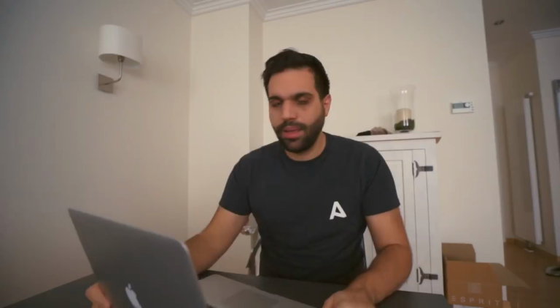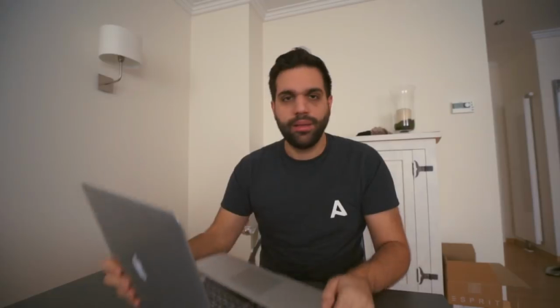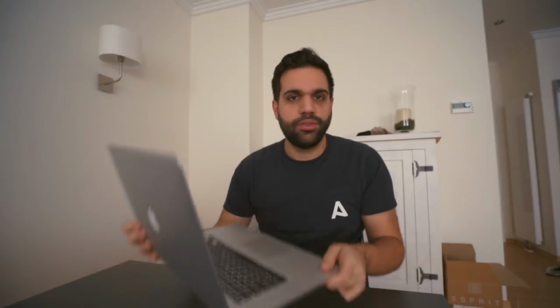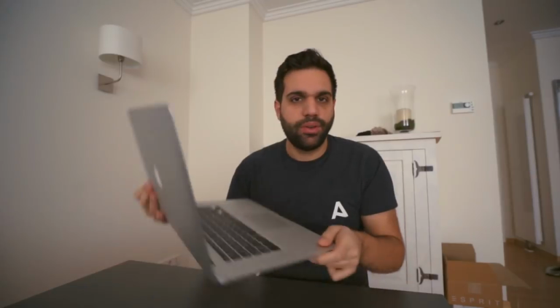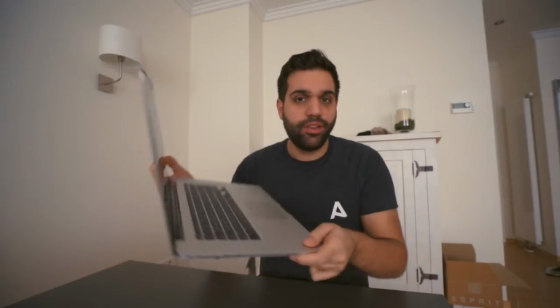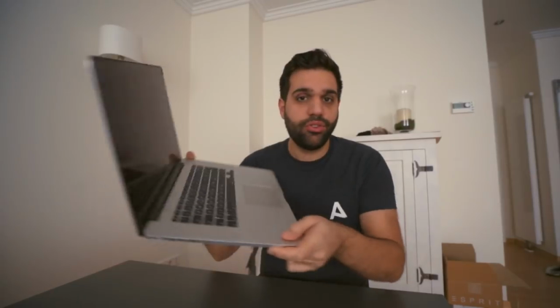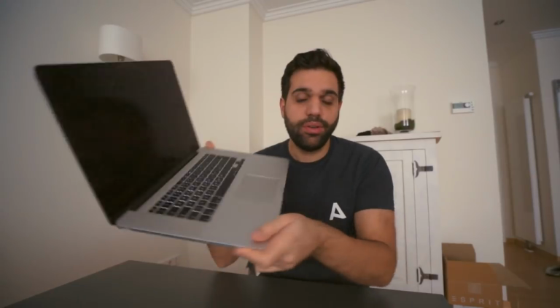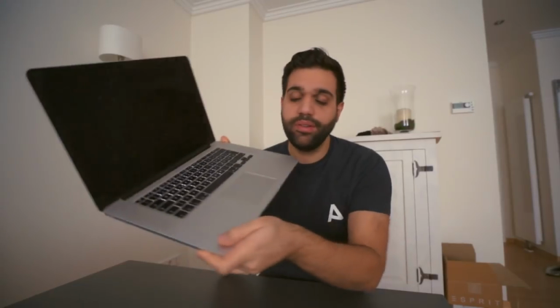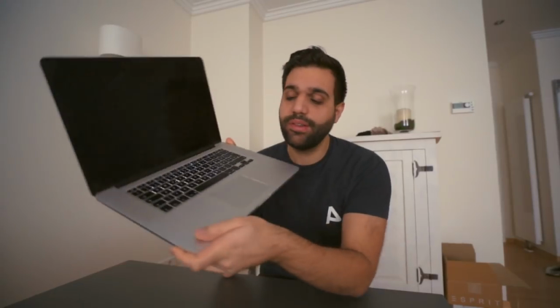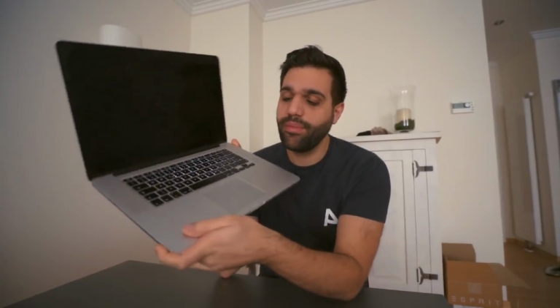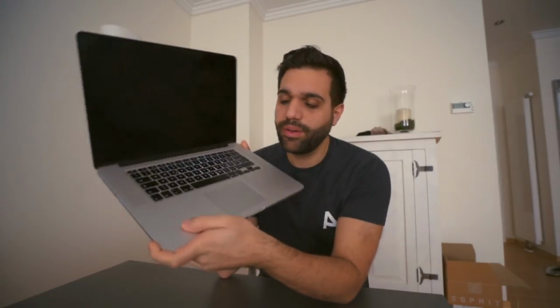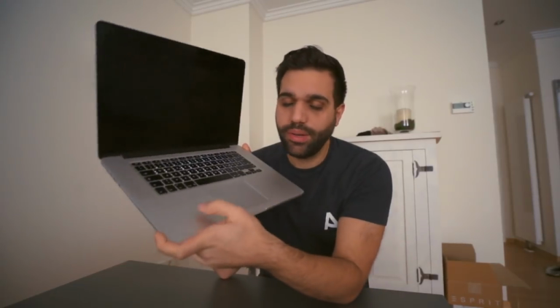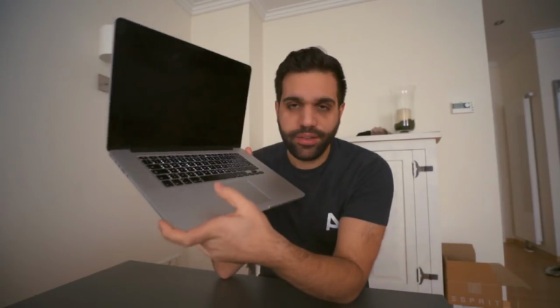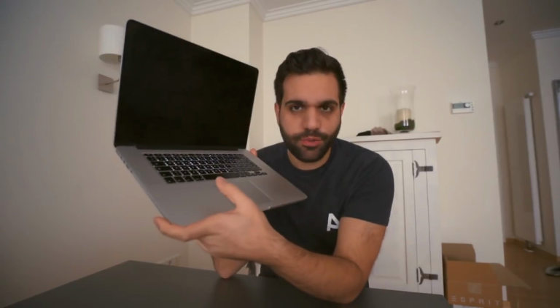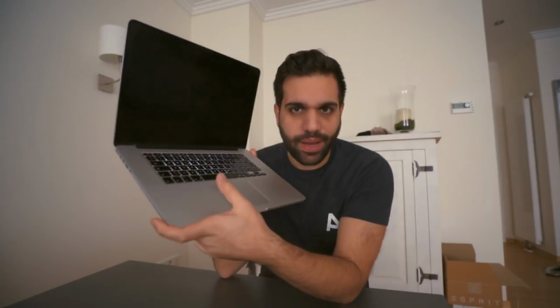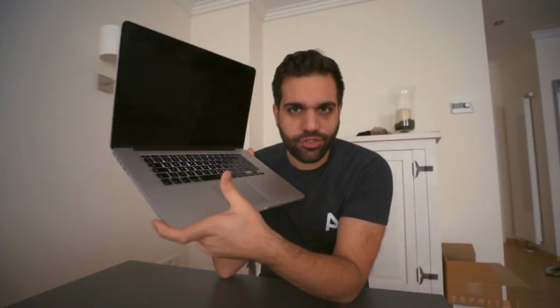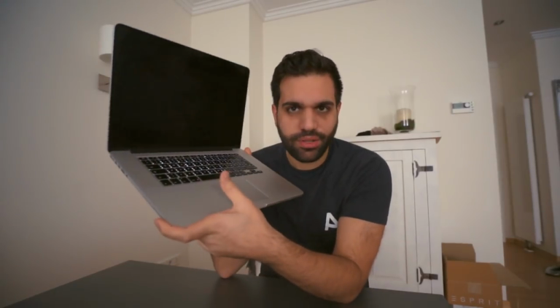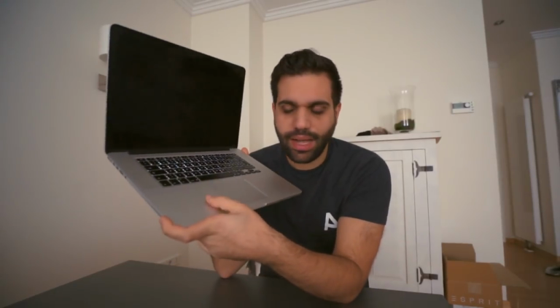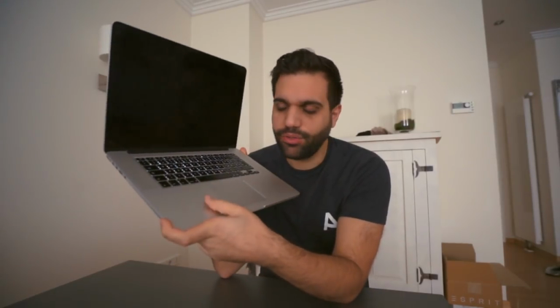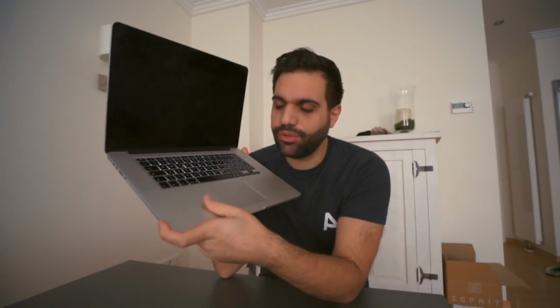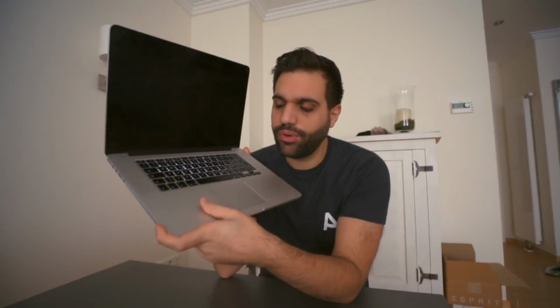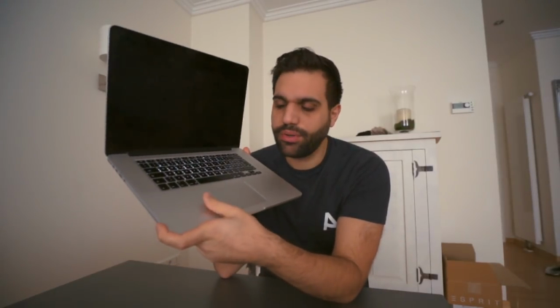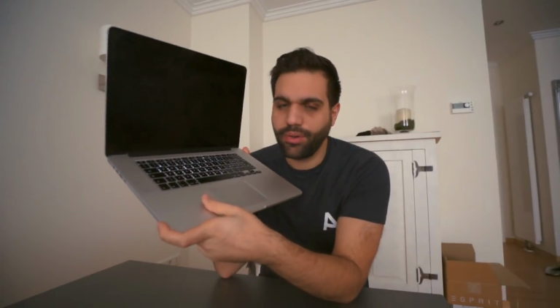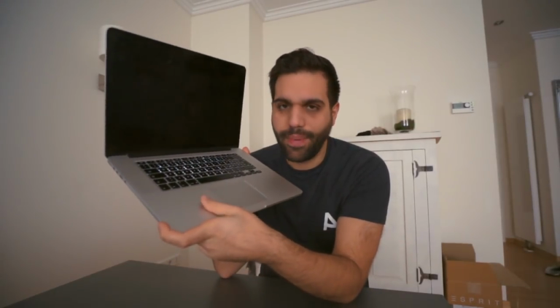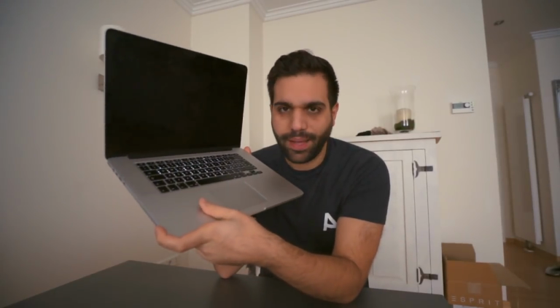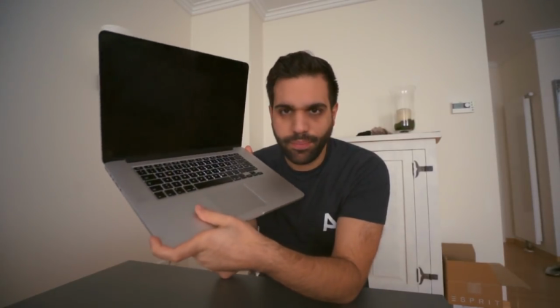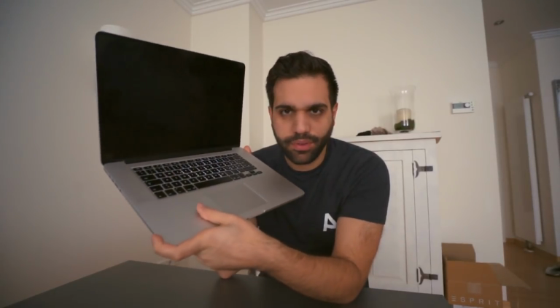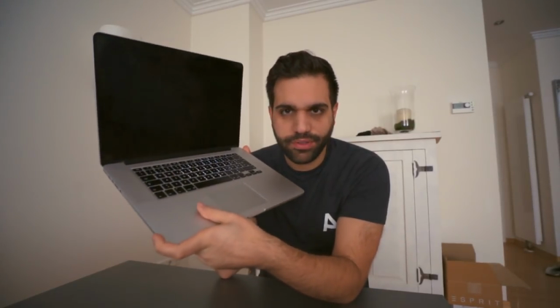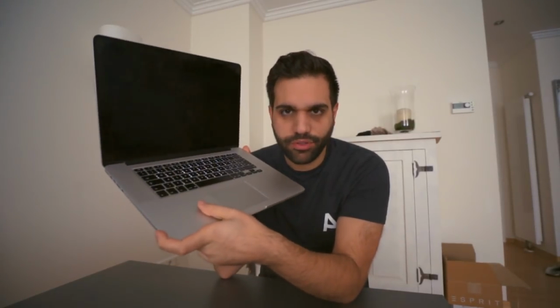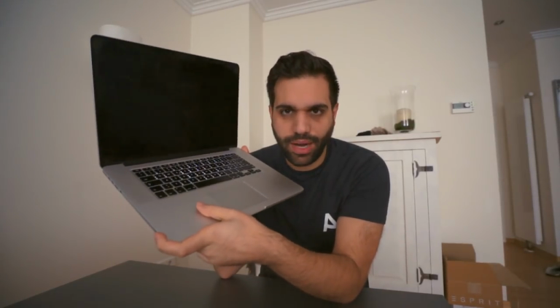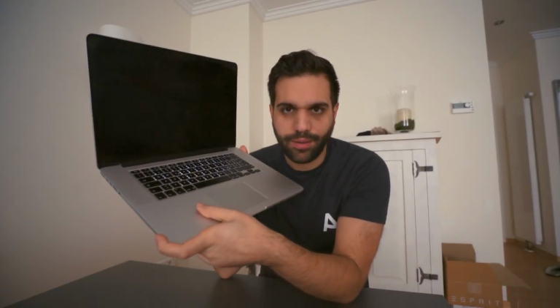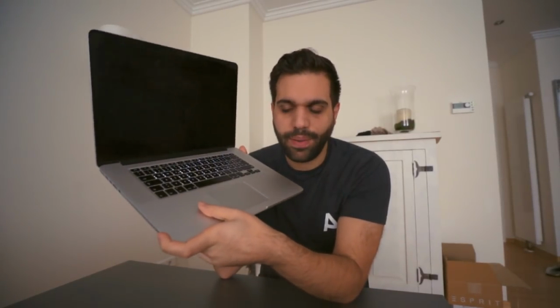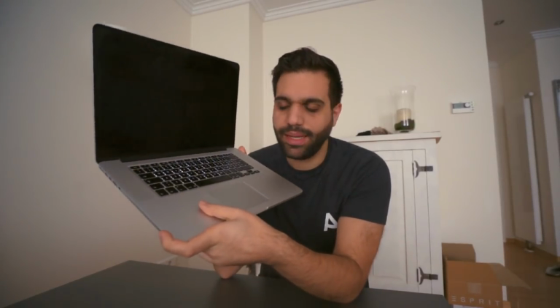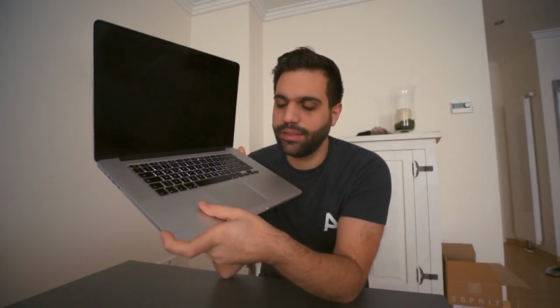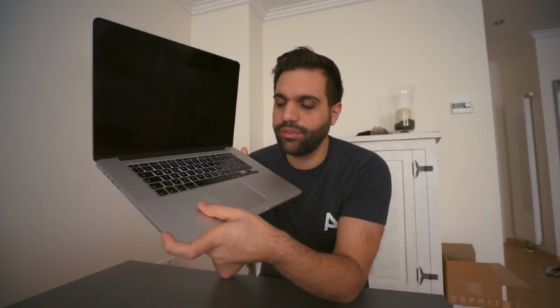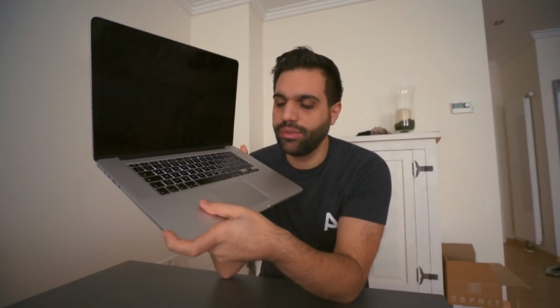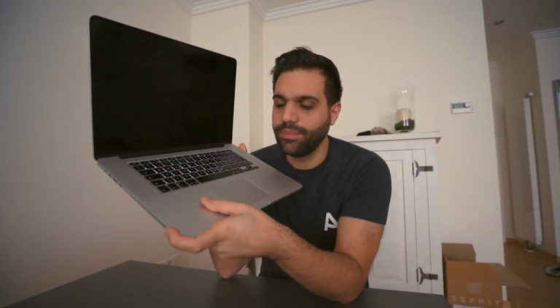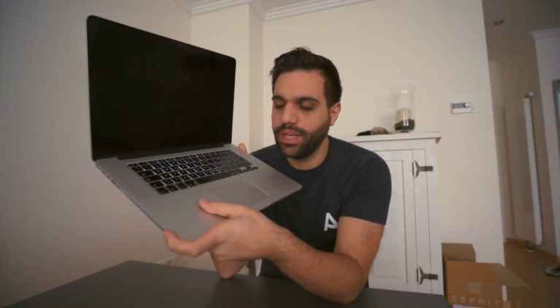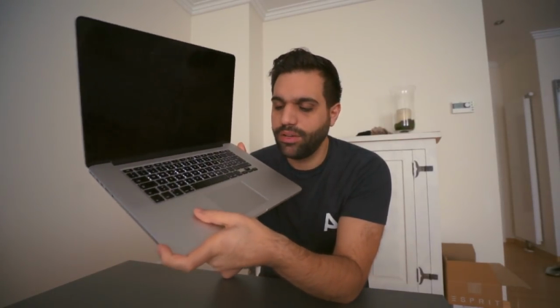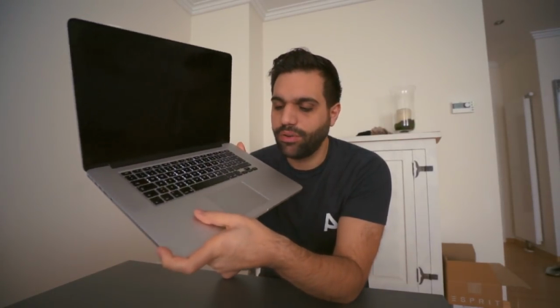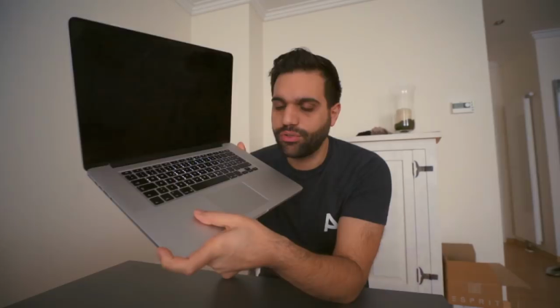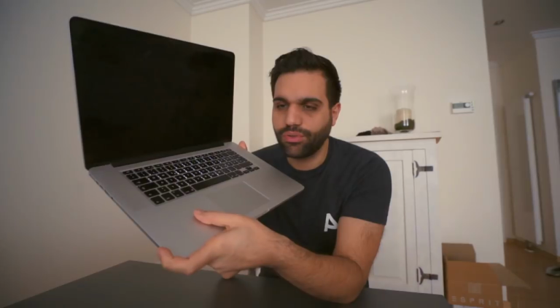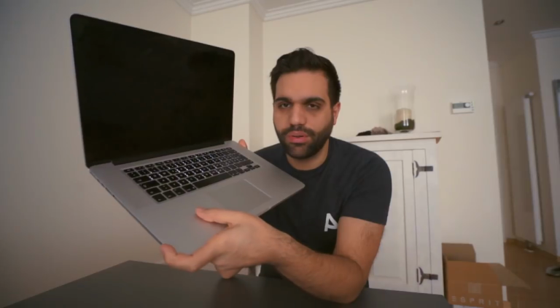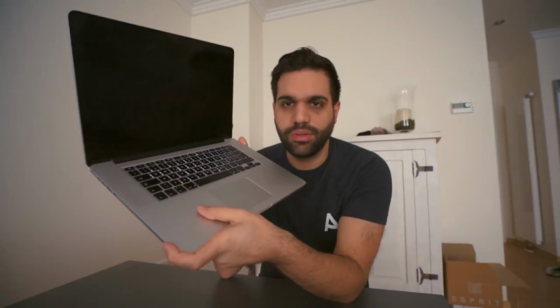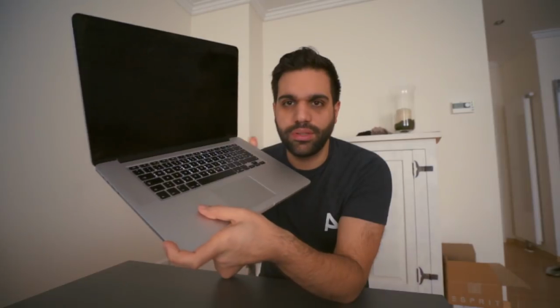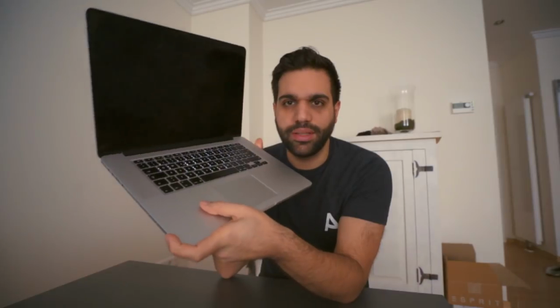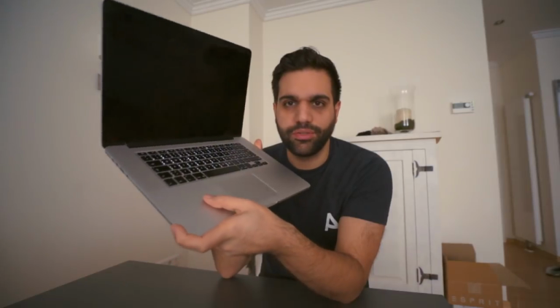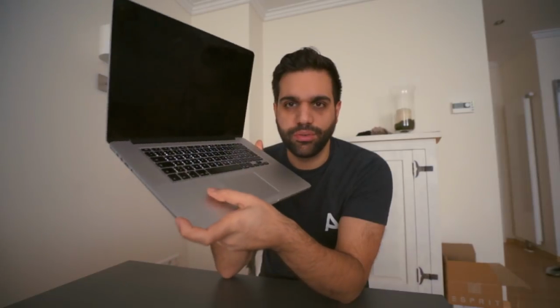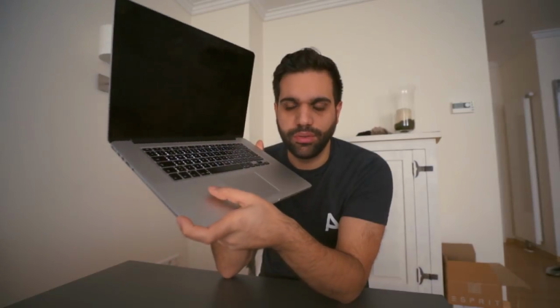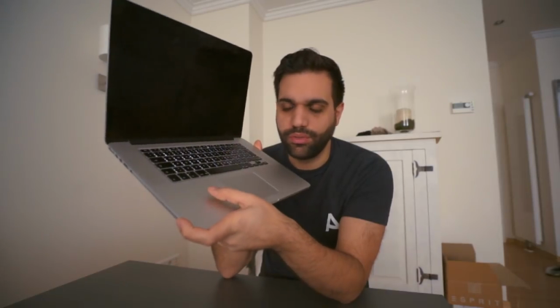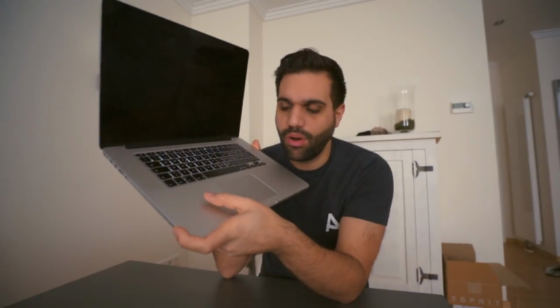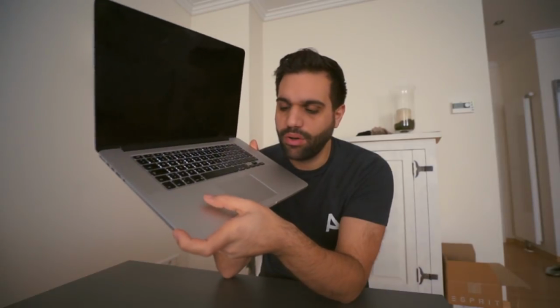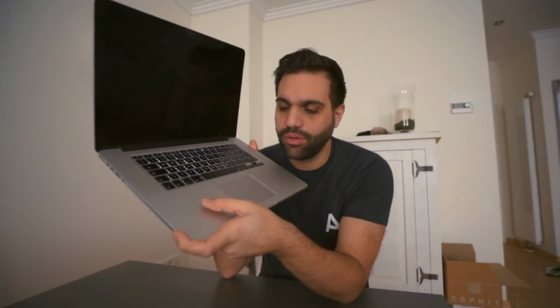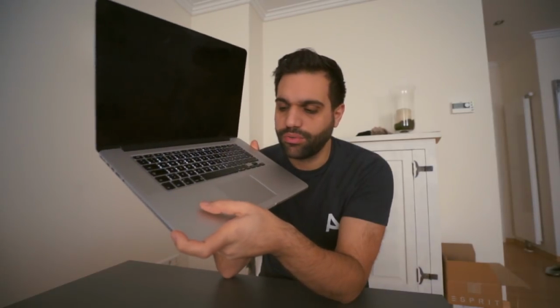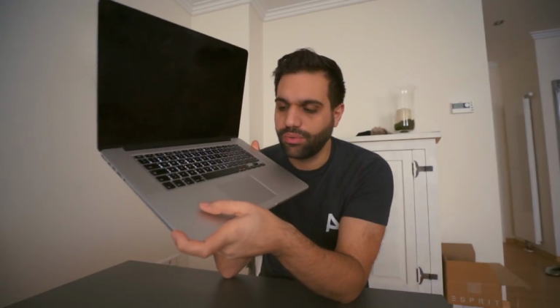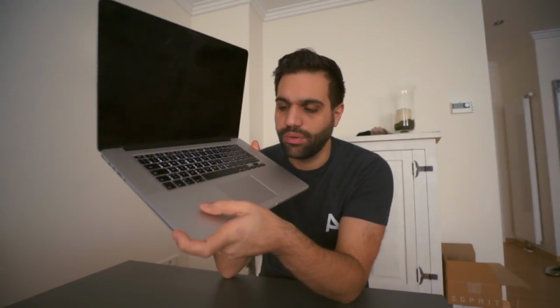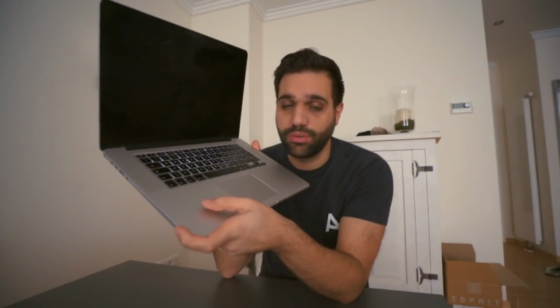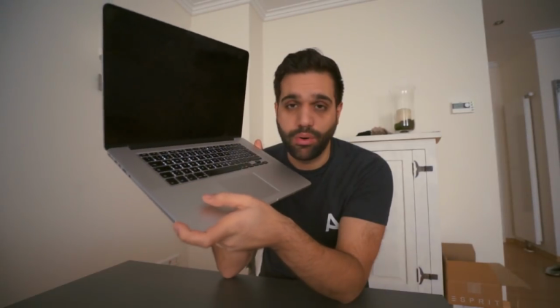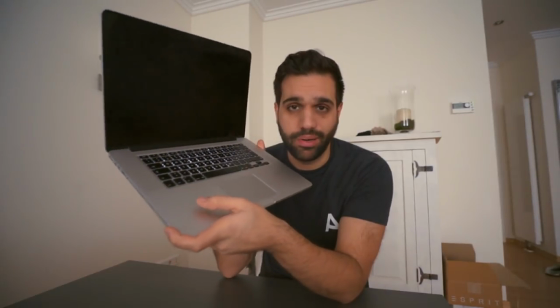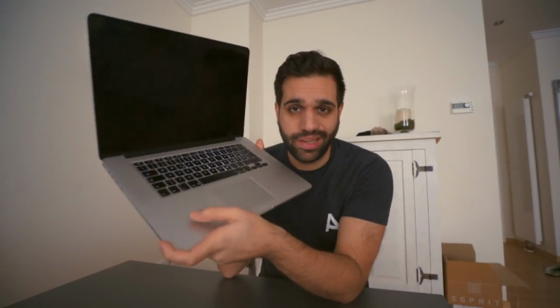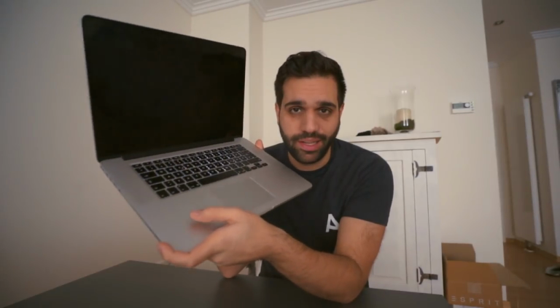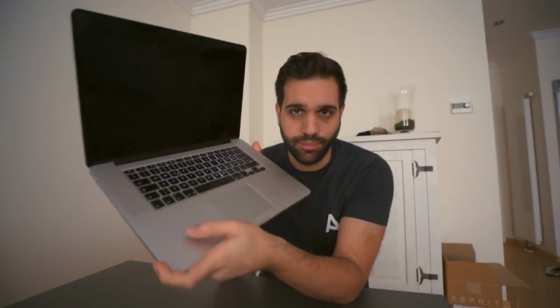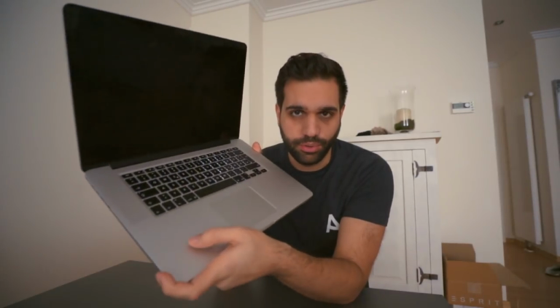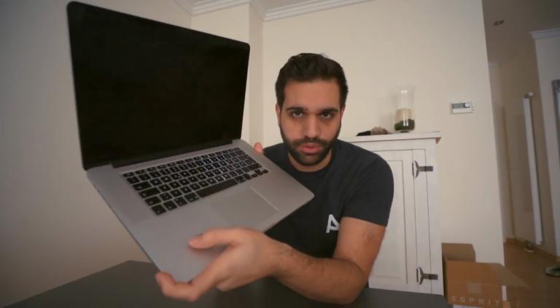Today I'm showing you something really special: how to turn your MacBook's trackpad into a MIDI controller, a DAW controller, or a keyboard.